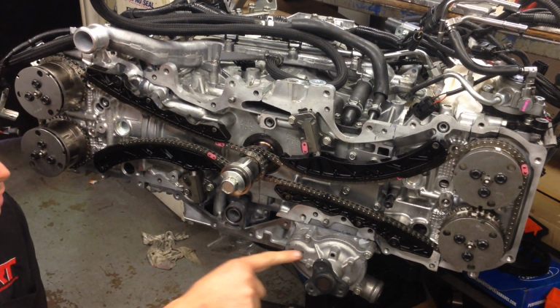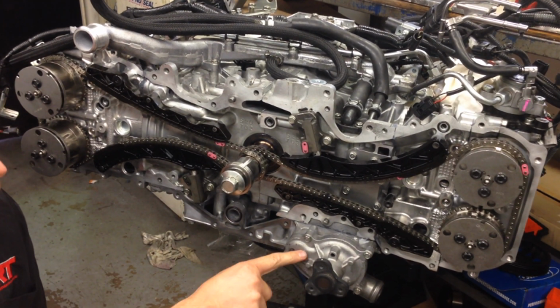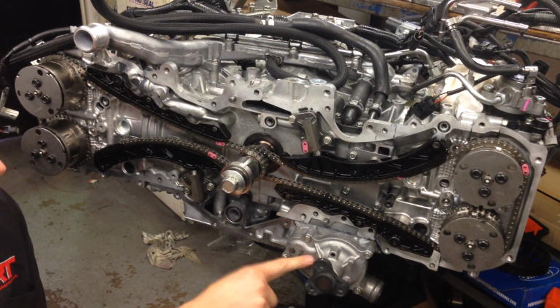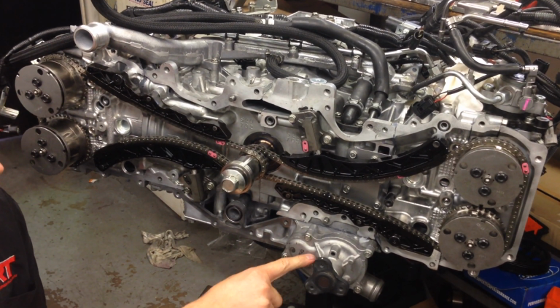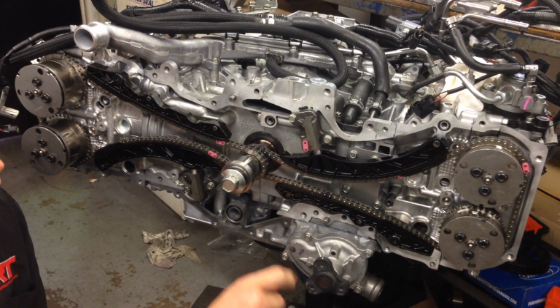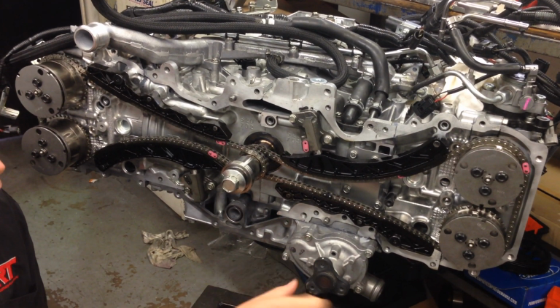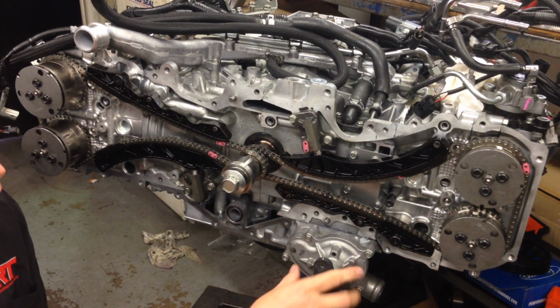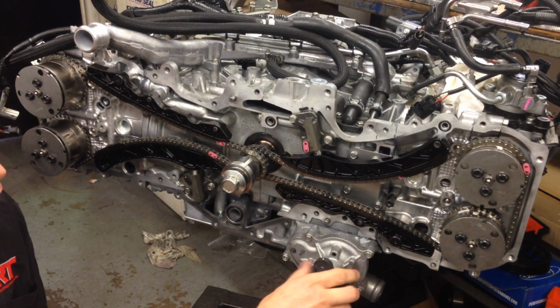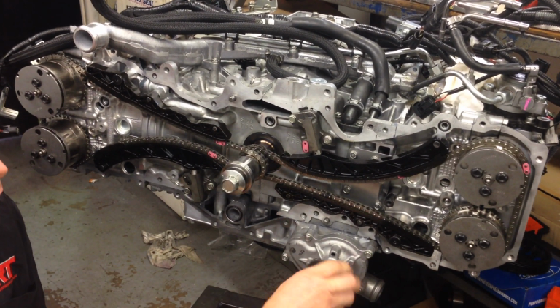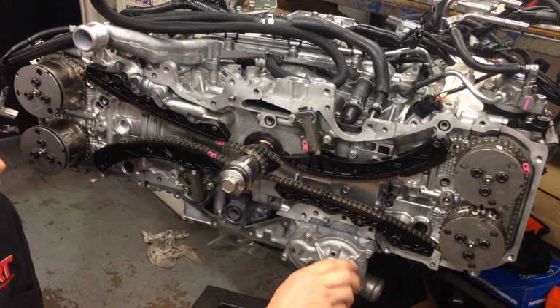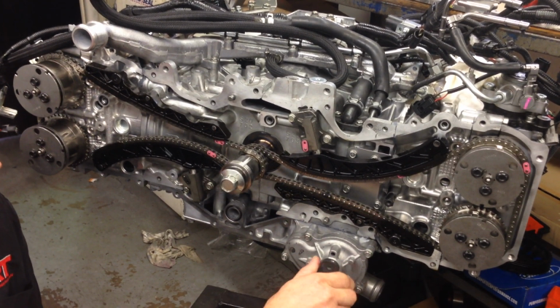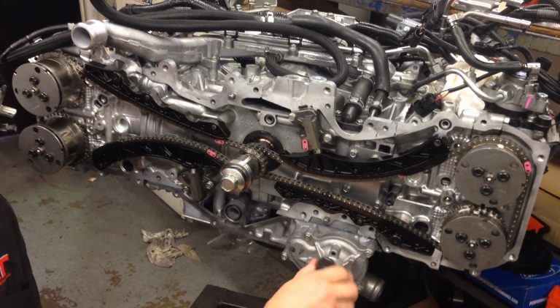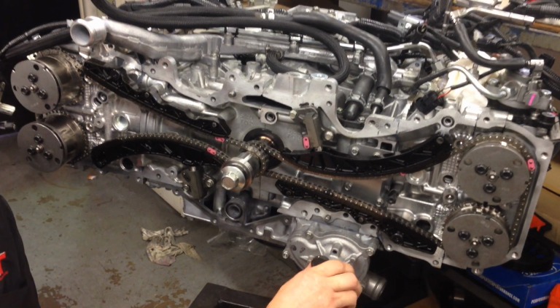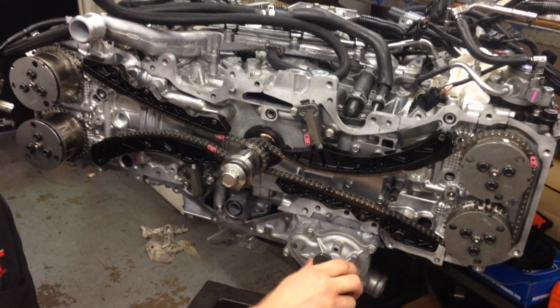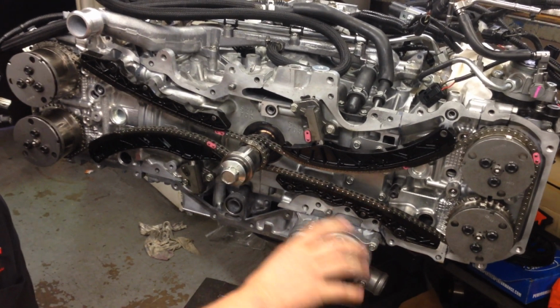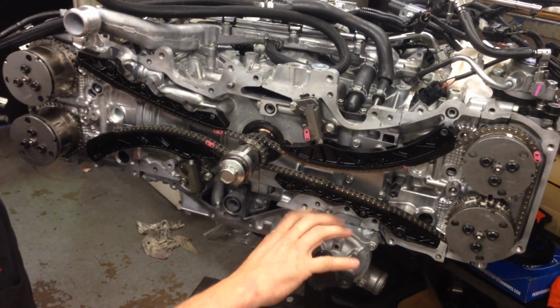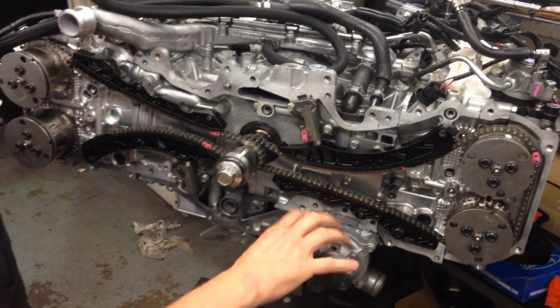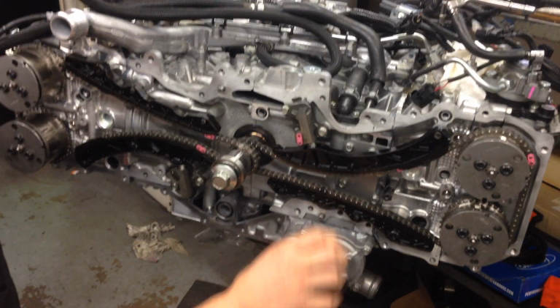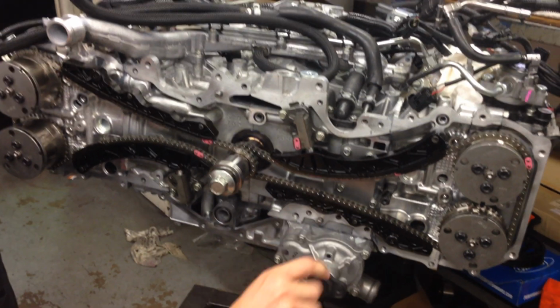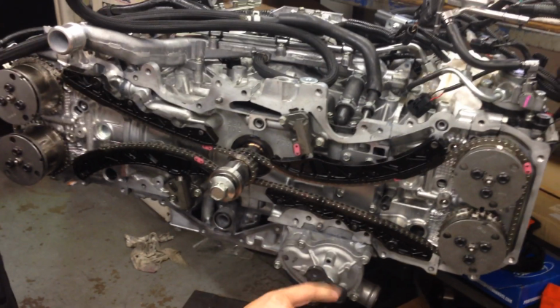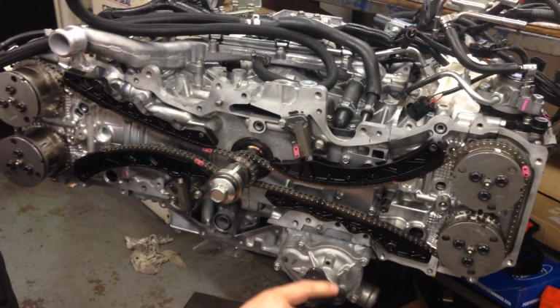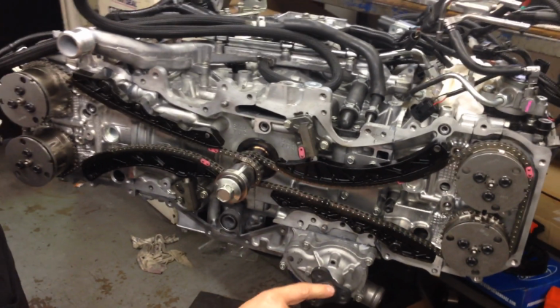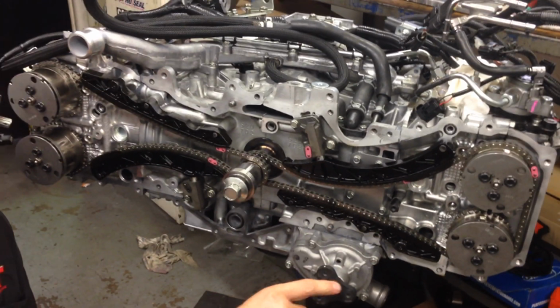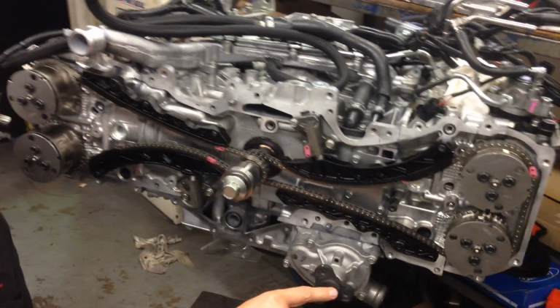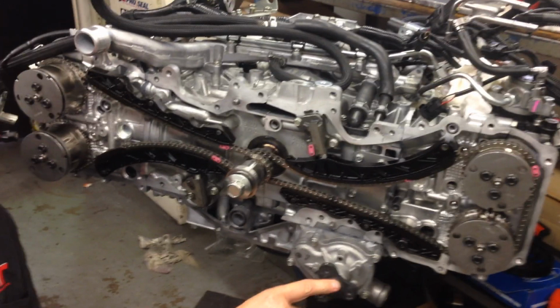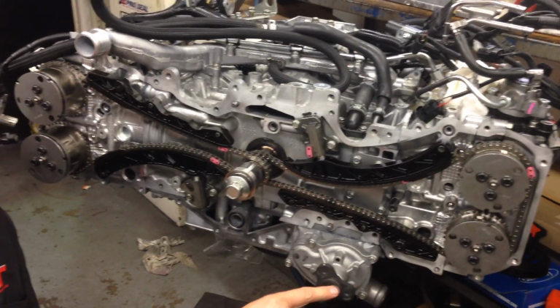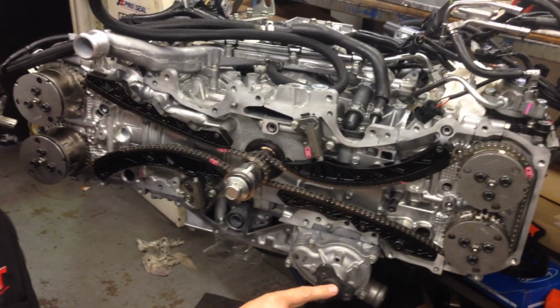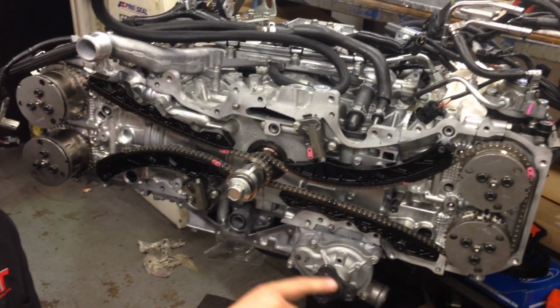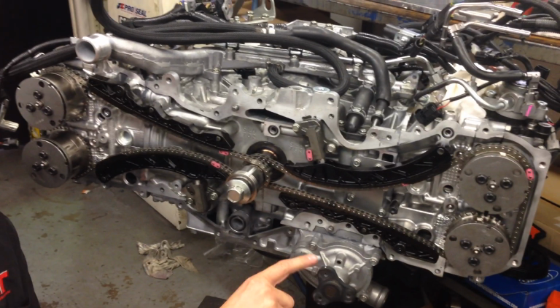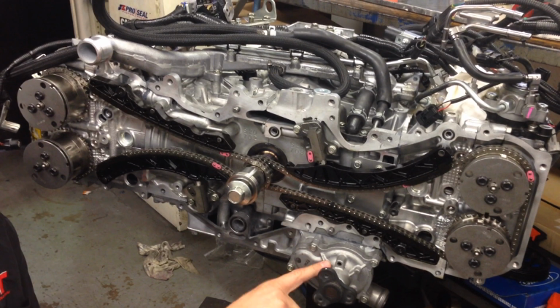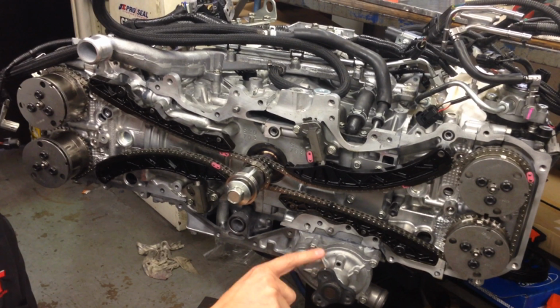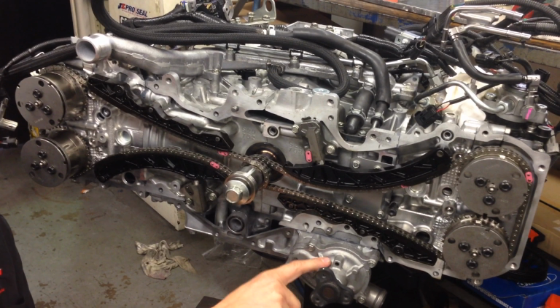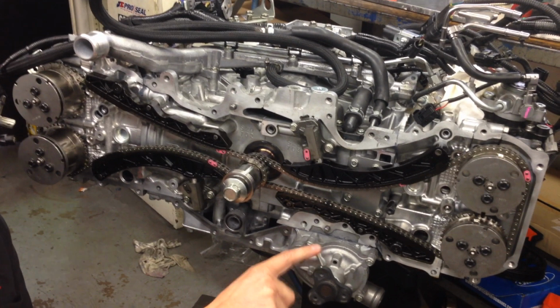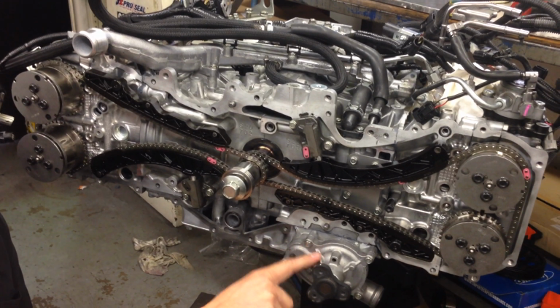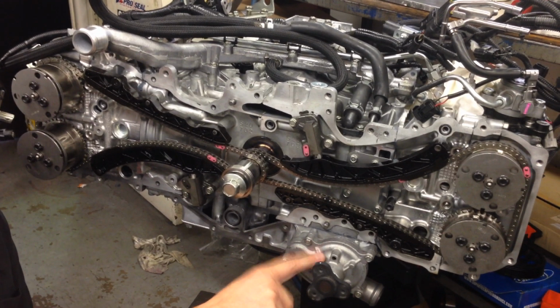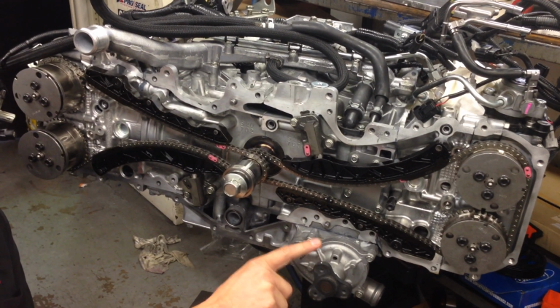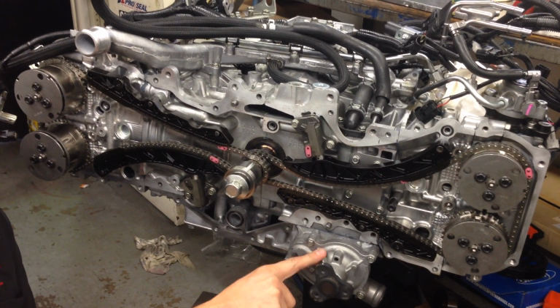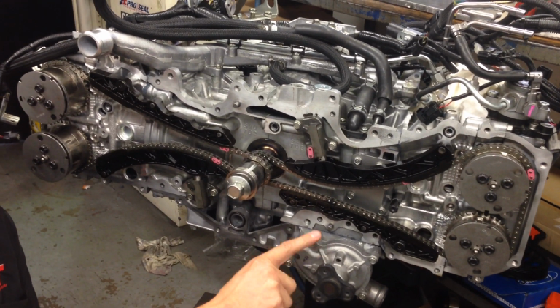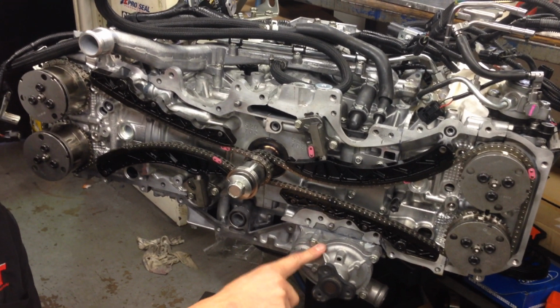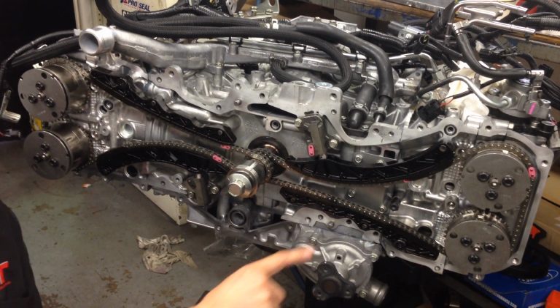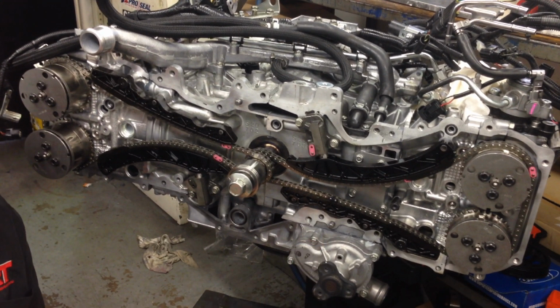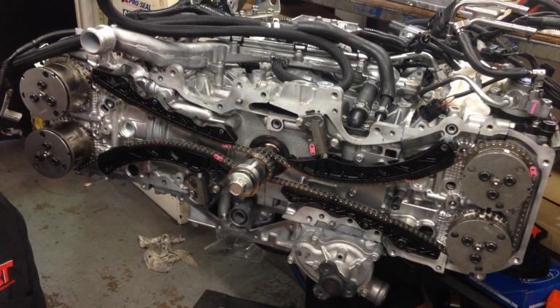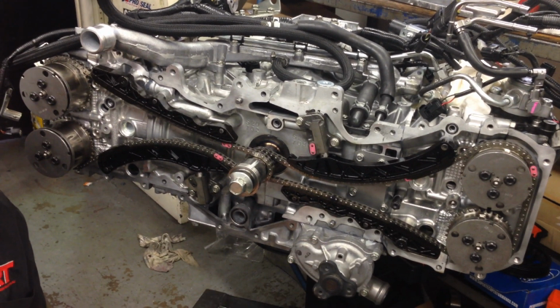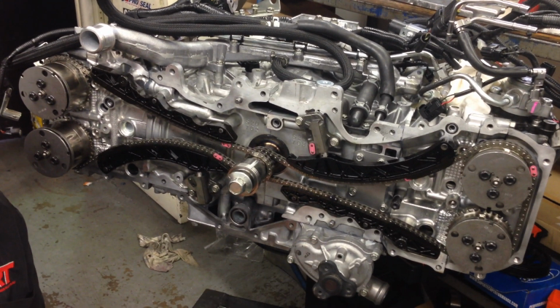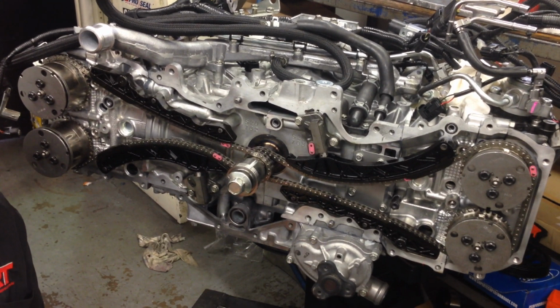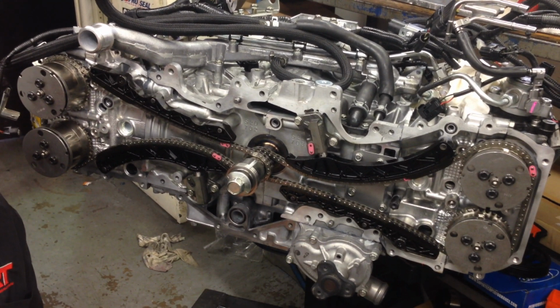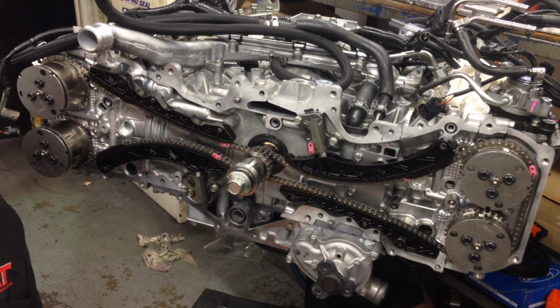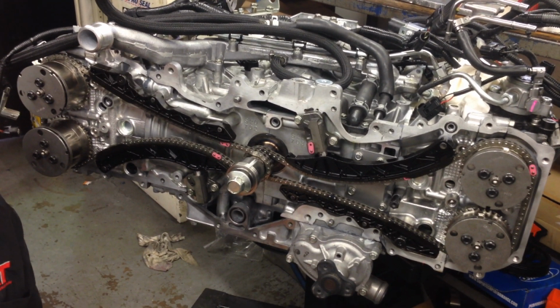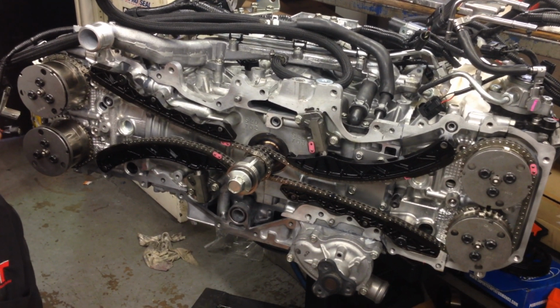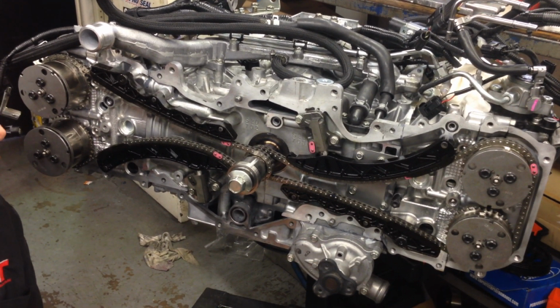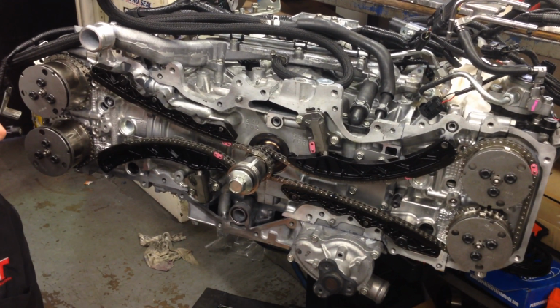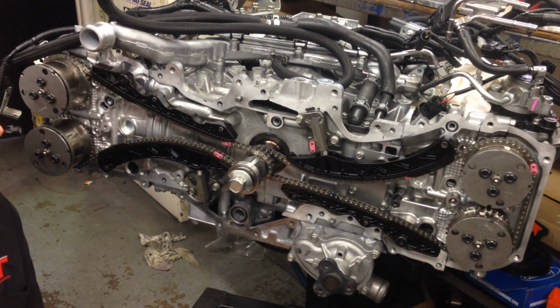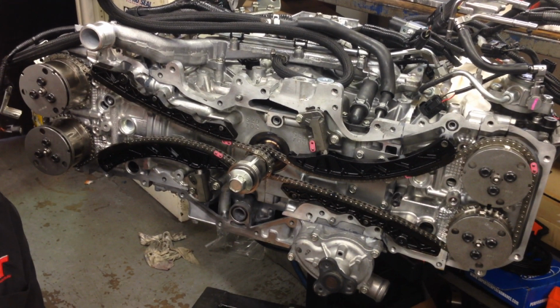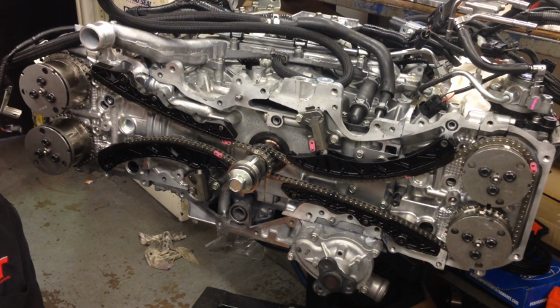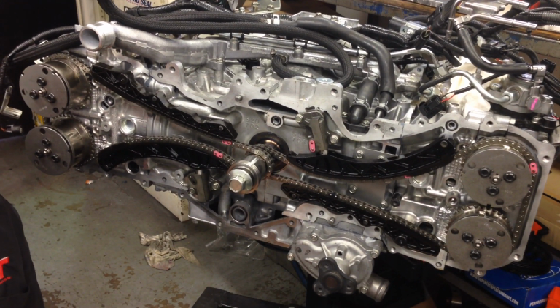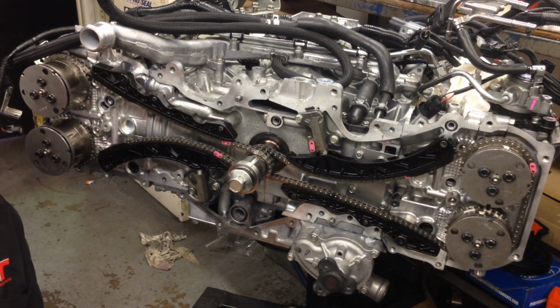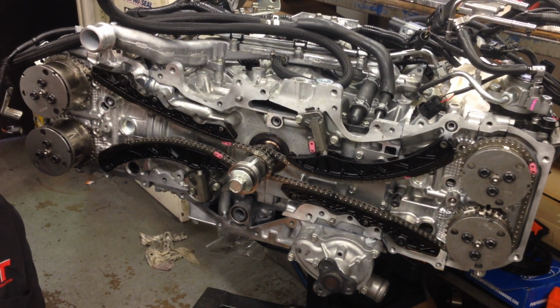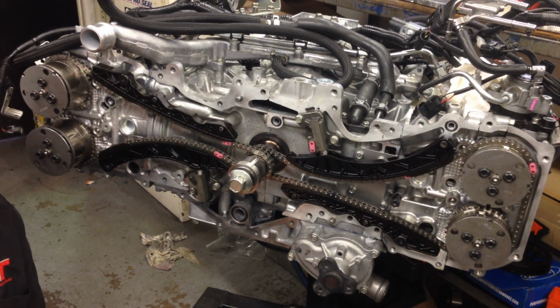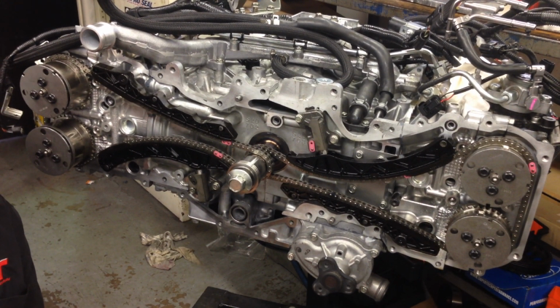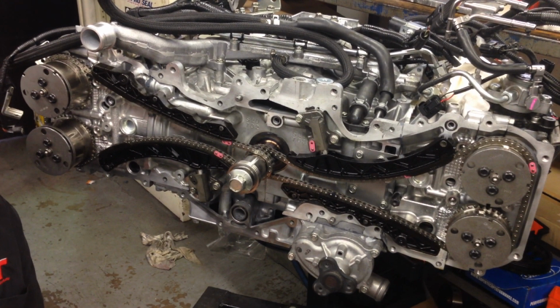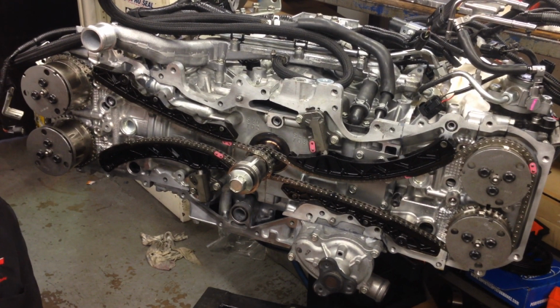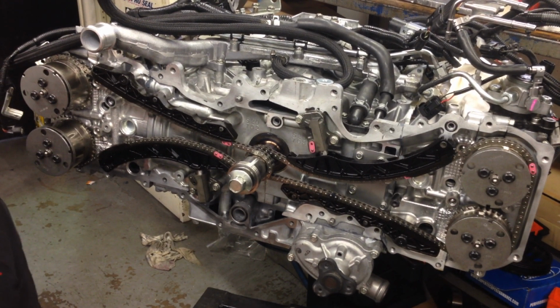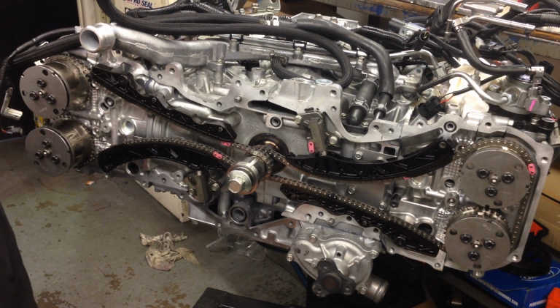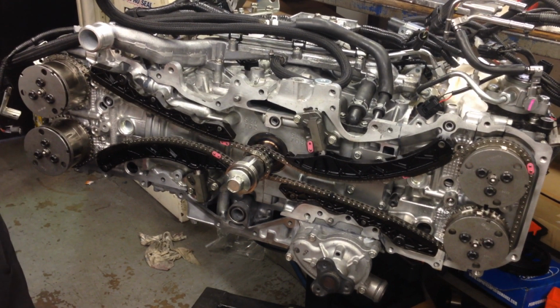This part here, if you're curious what it is, is actually the water pump, which runs remotely from the outside of the engine — a little bit different to the previous EJ series engines.